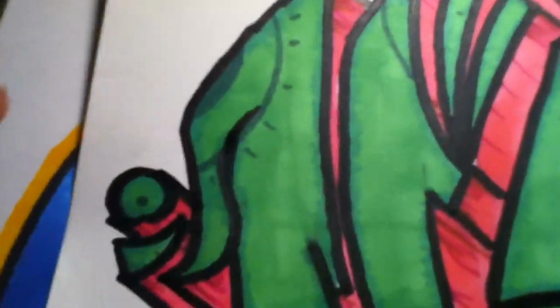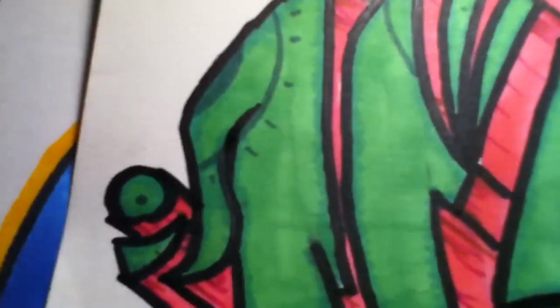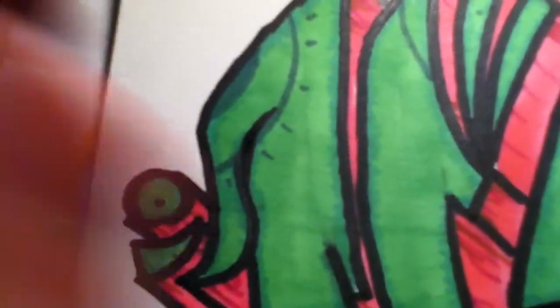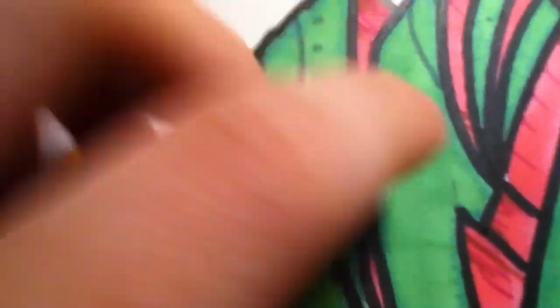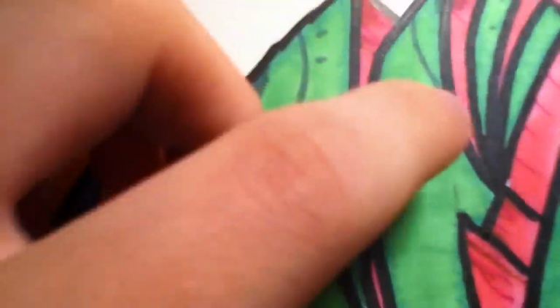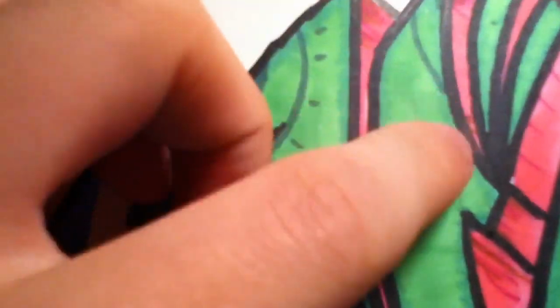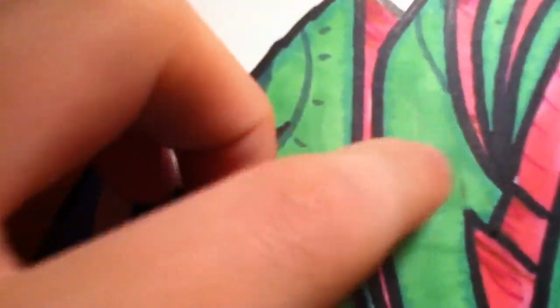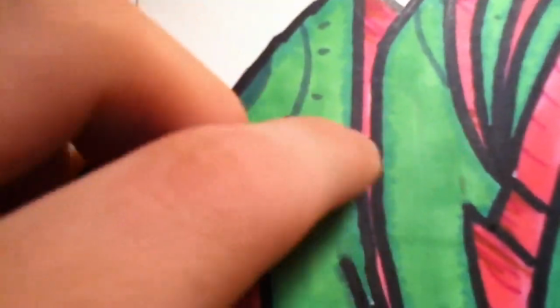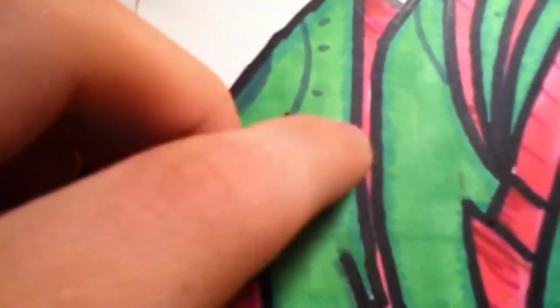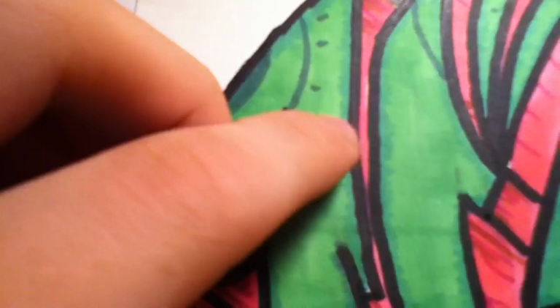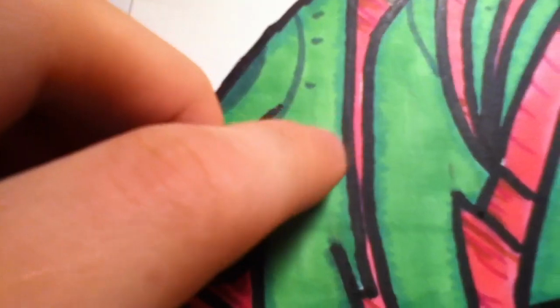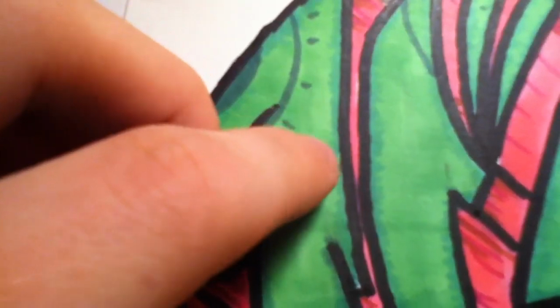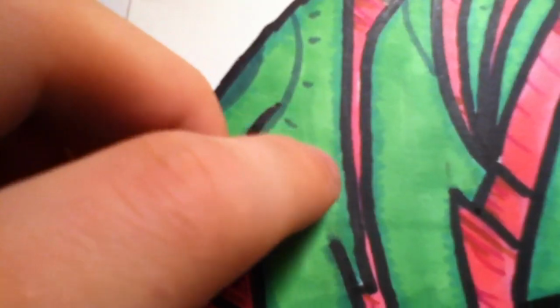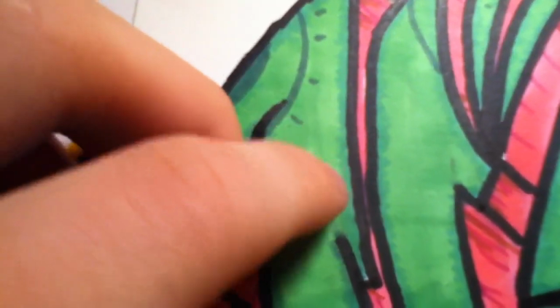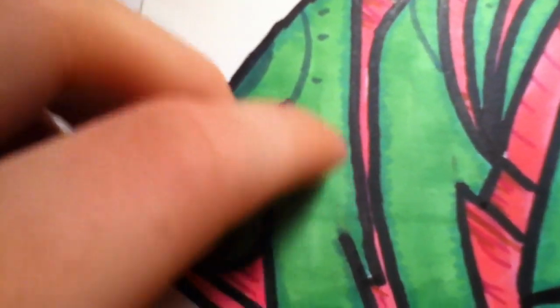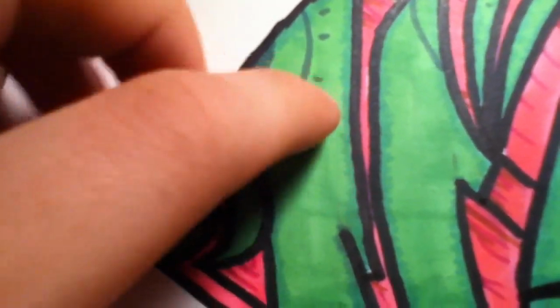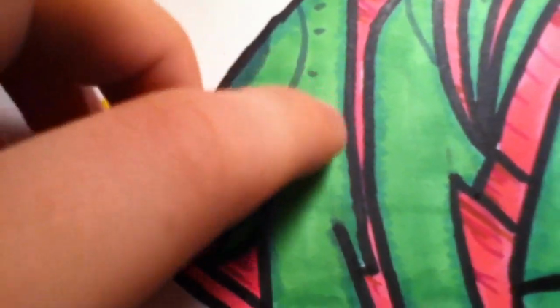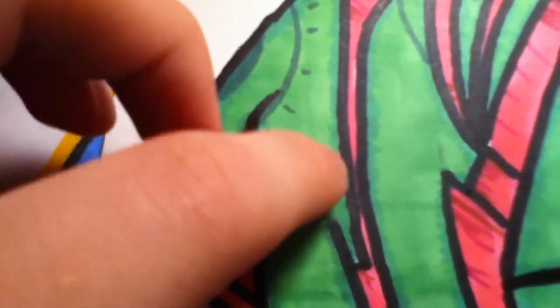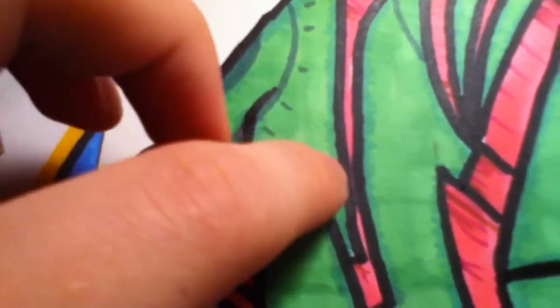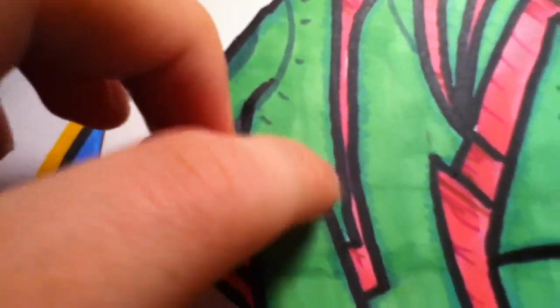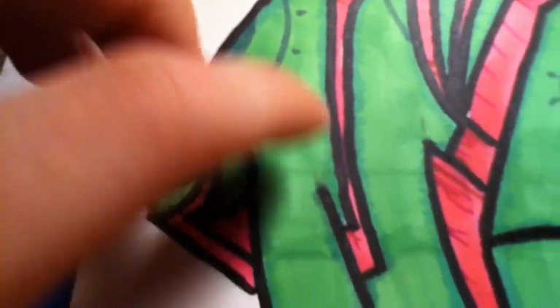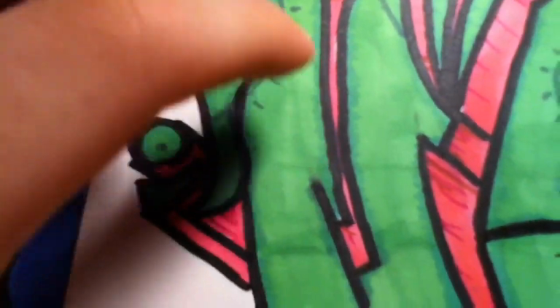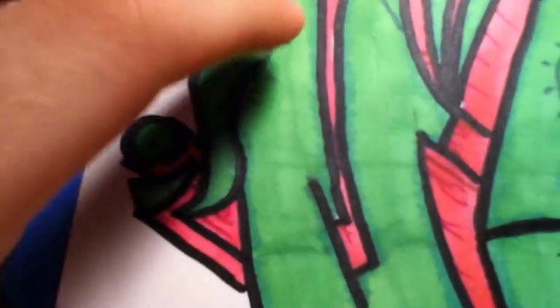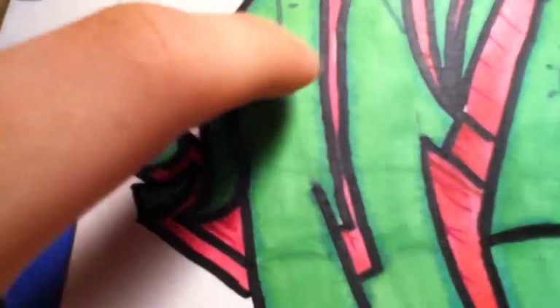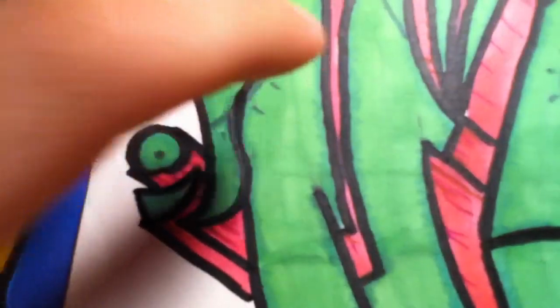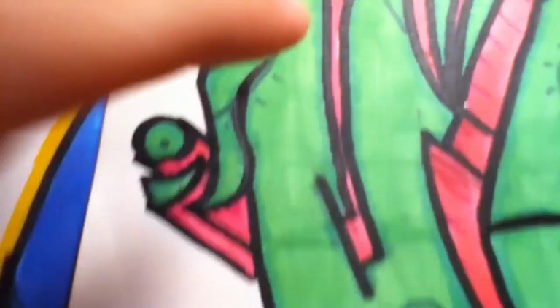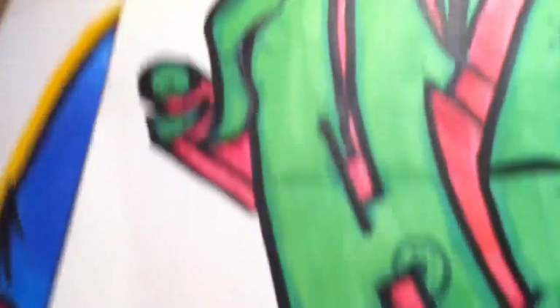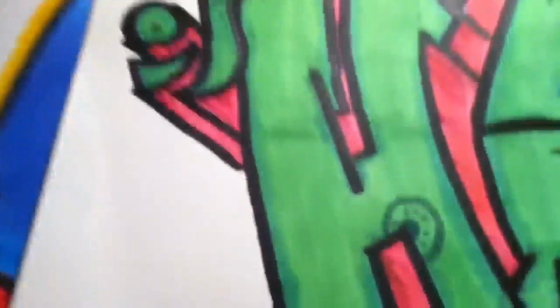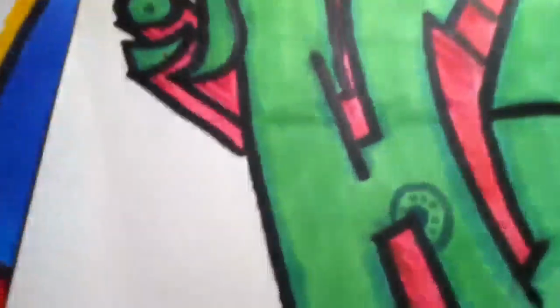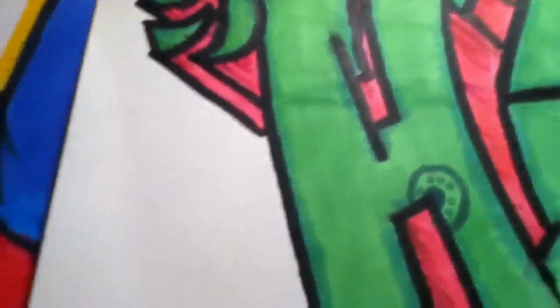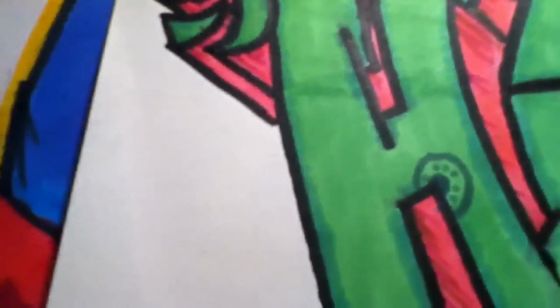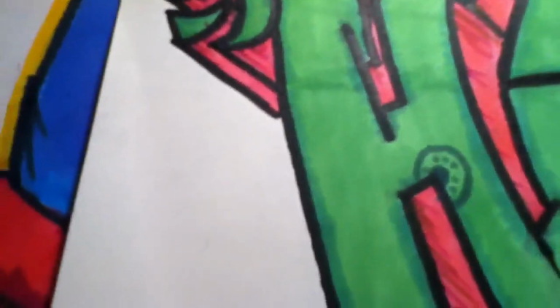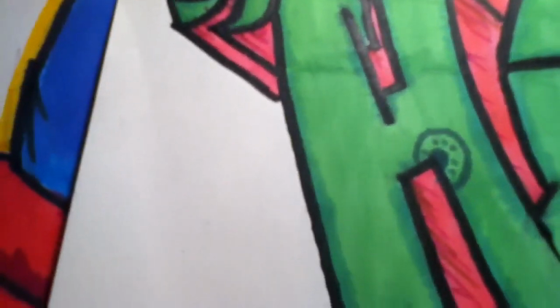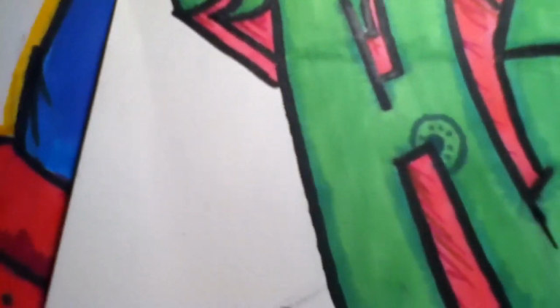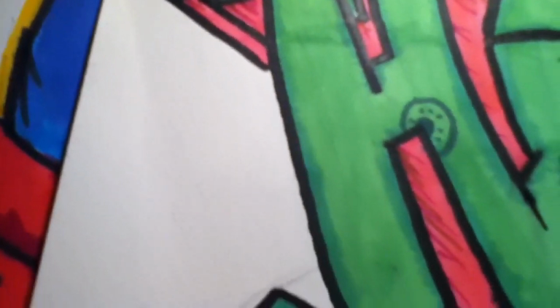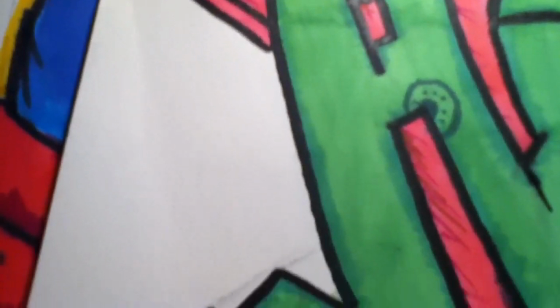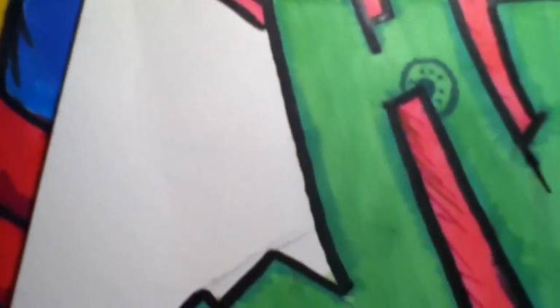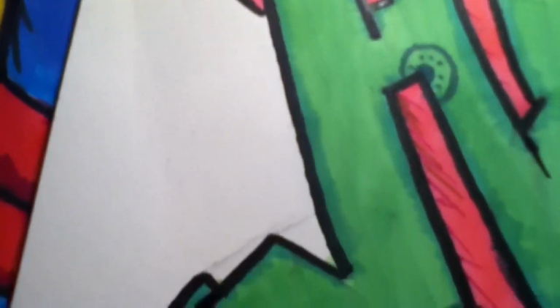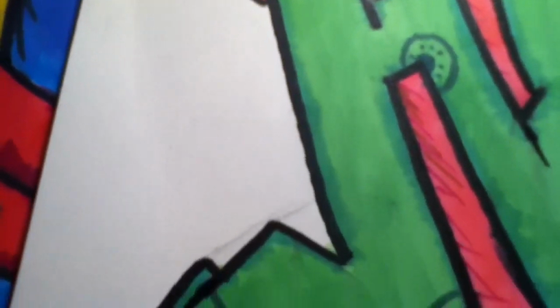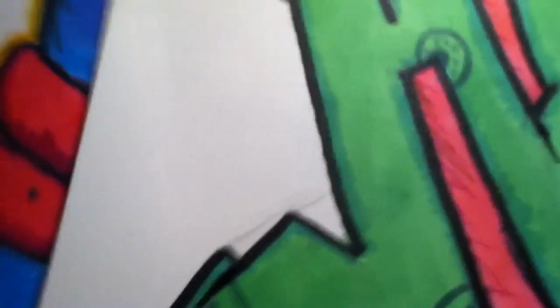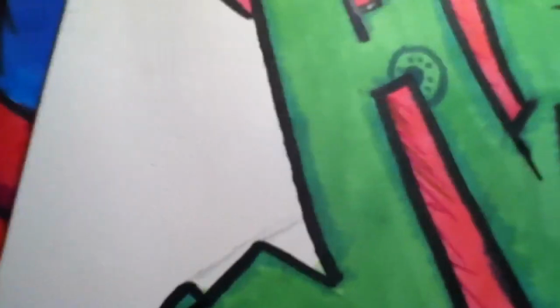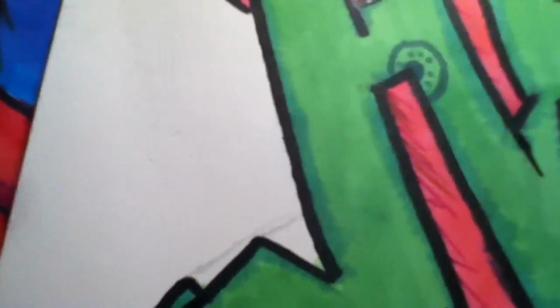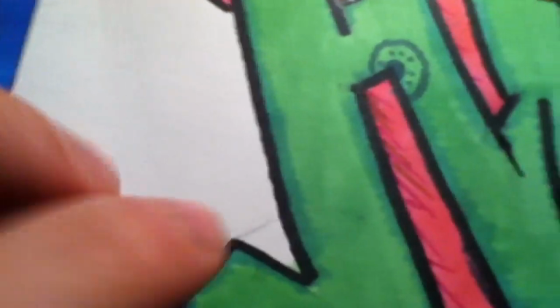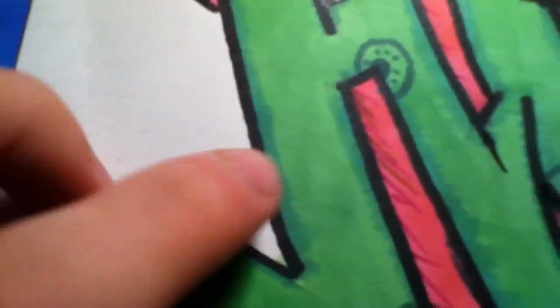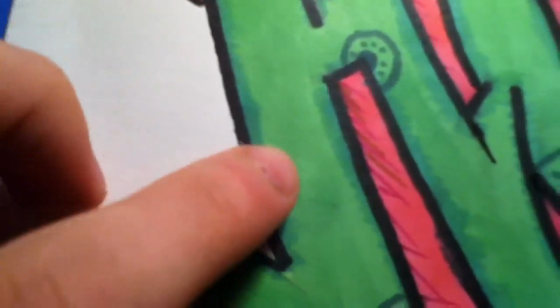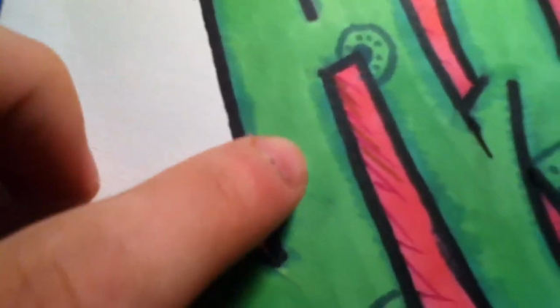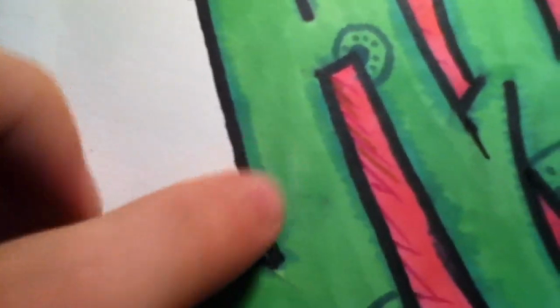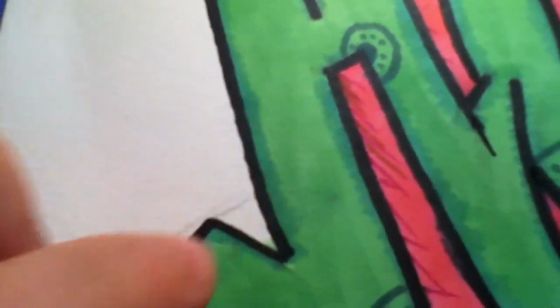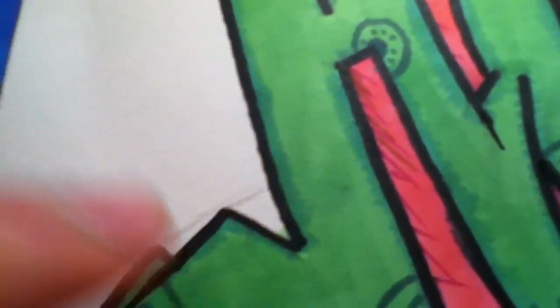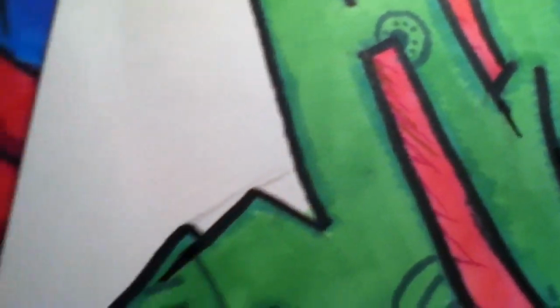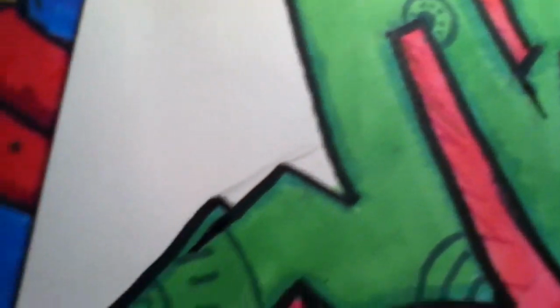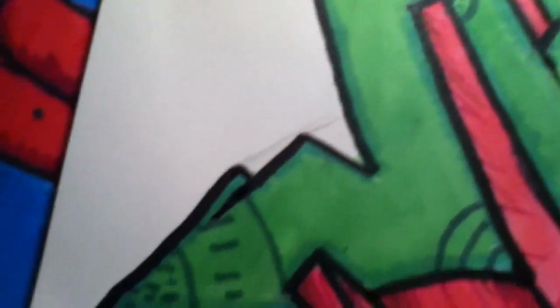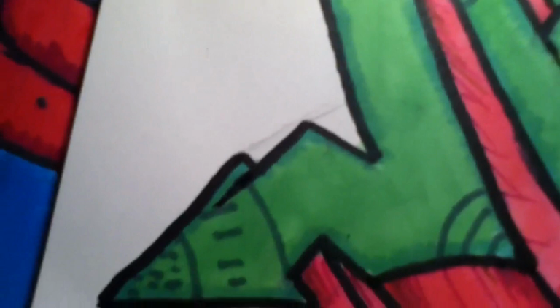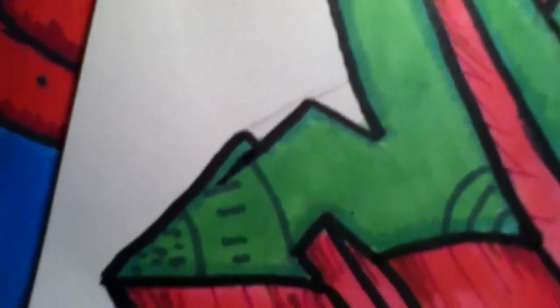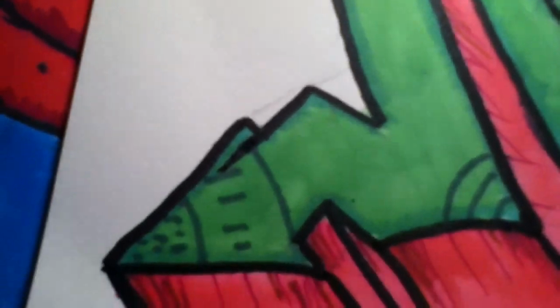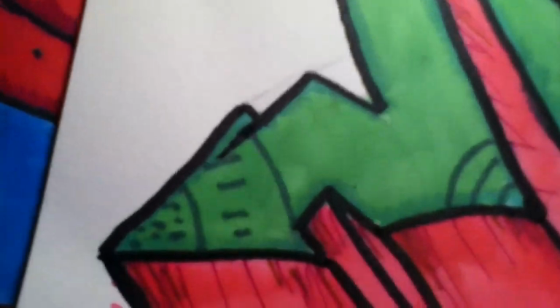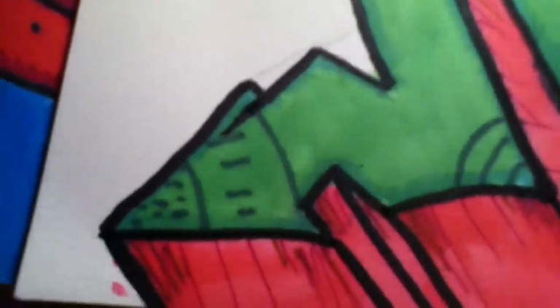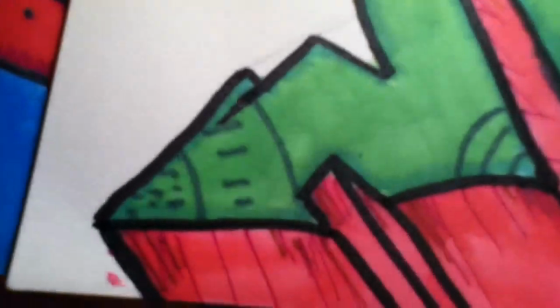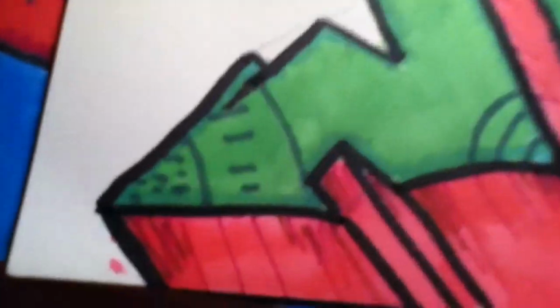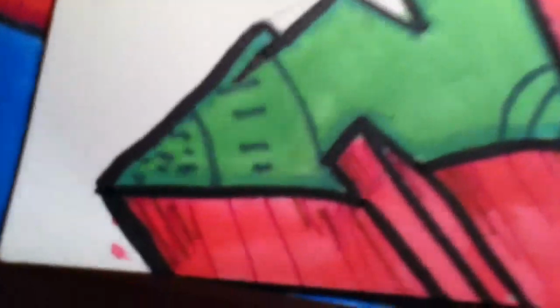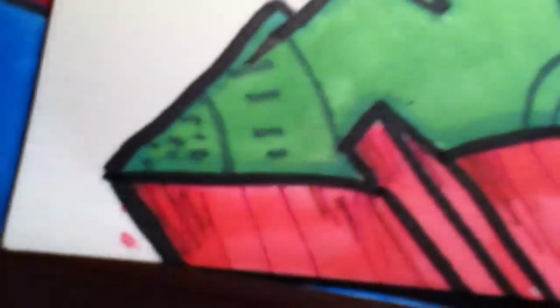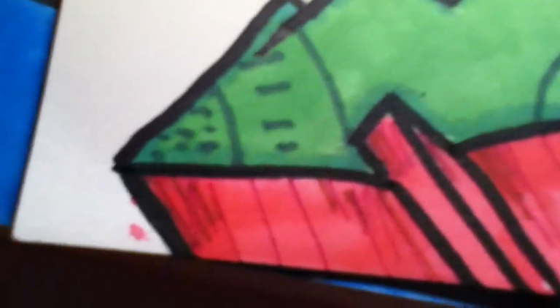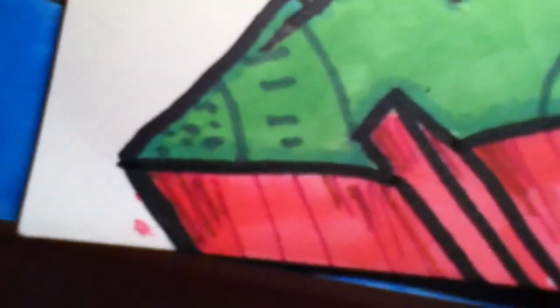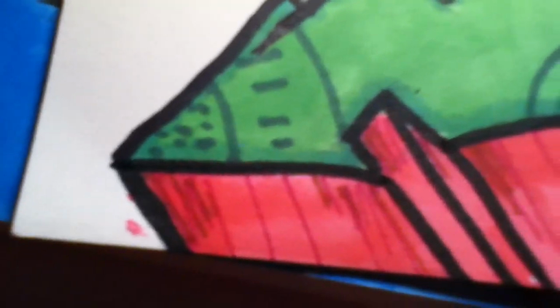Put some detail, a little bit of shading at the edge of all the letters. You can kind of see it down here.